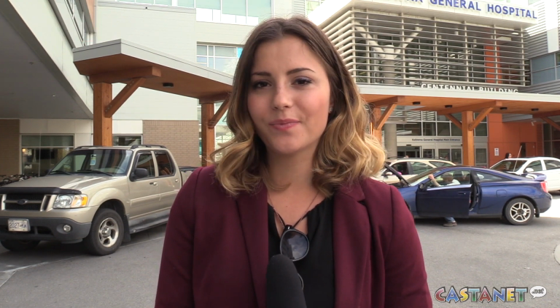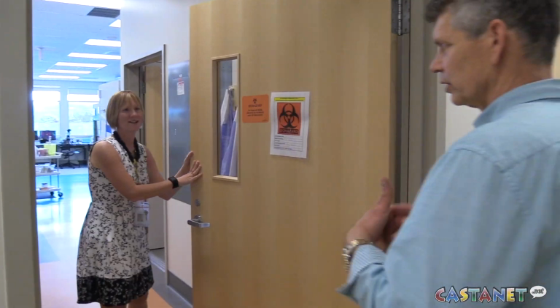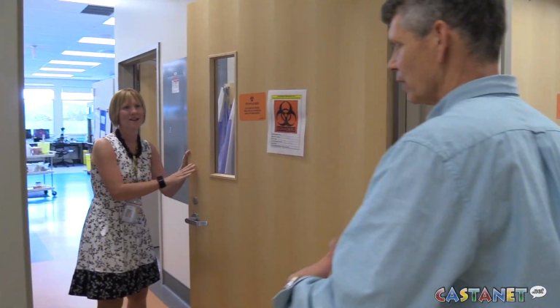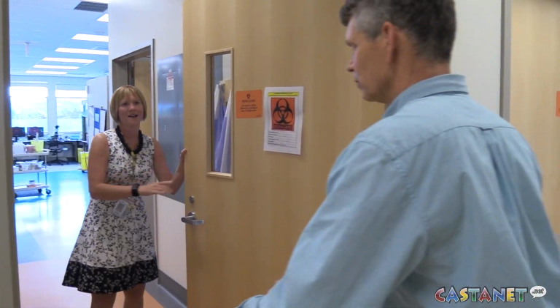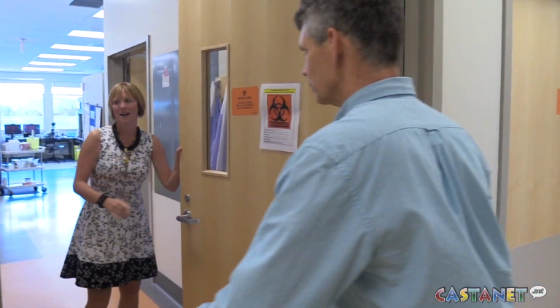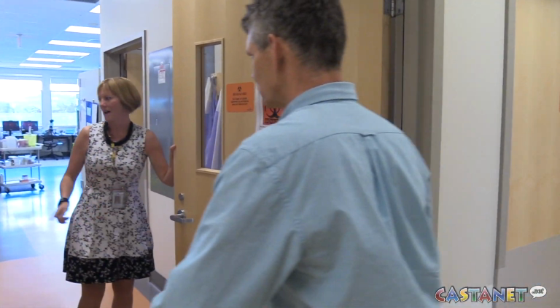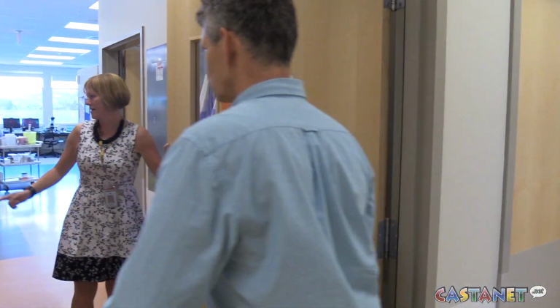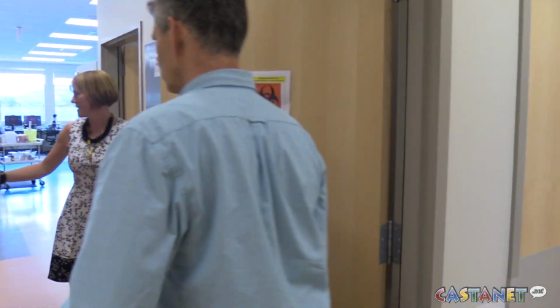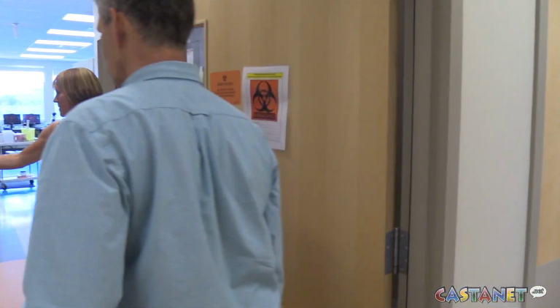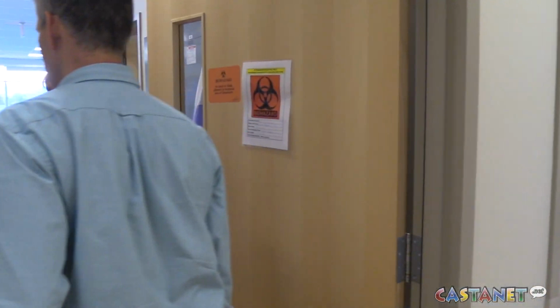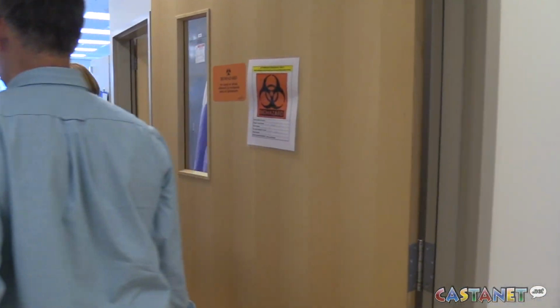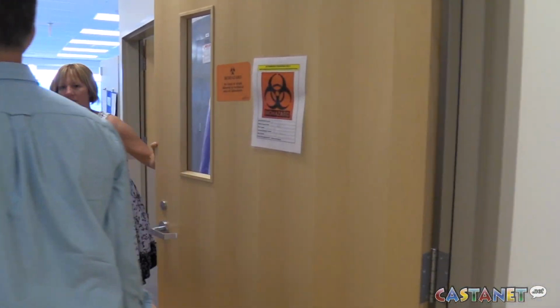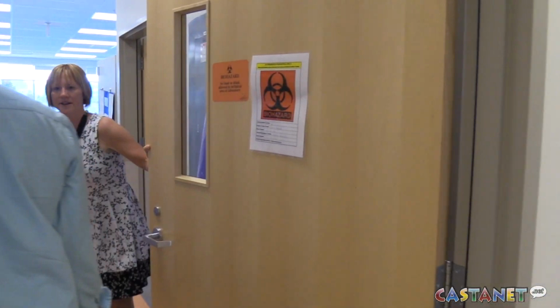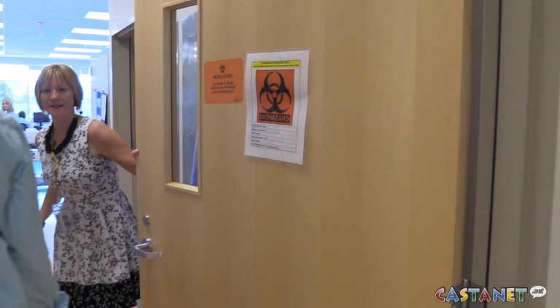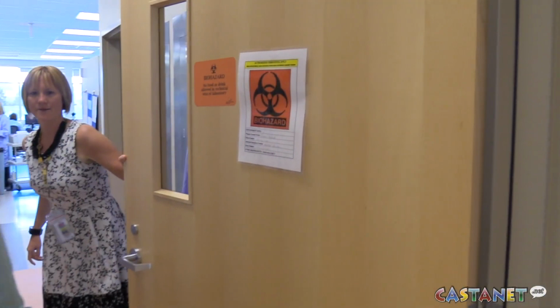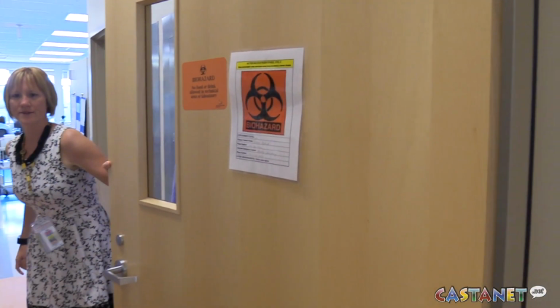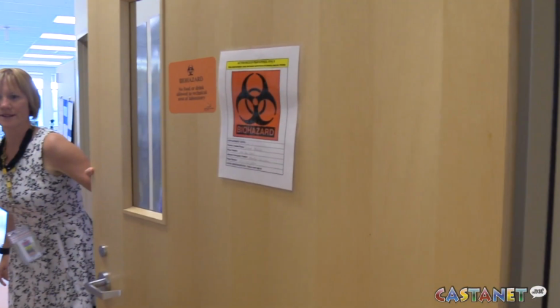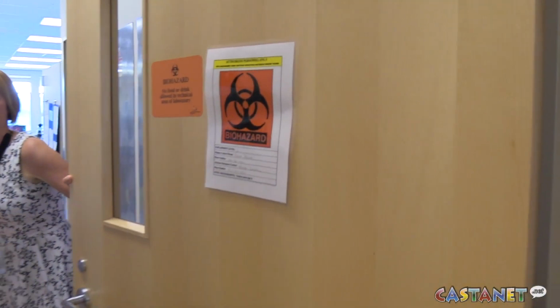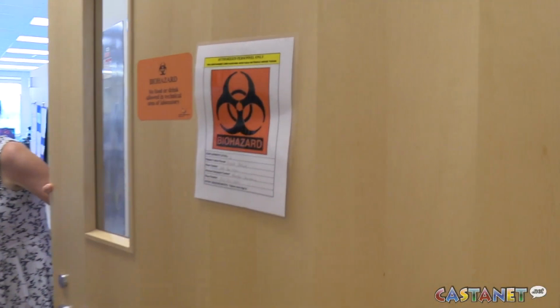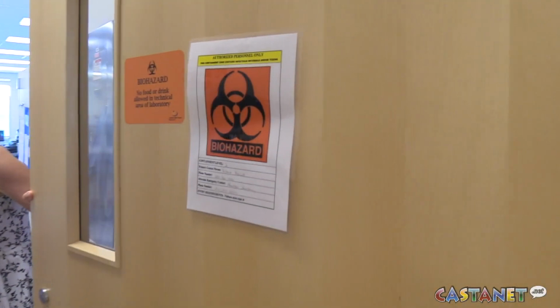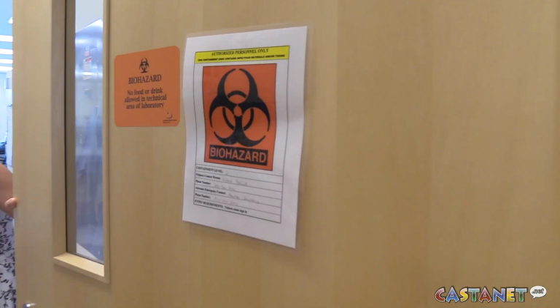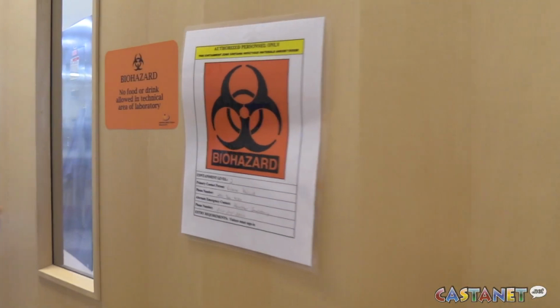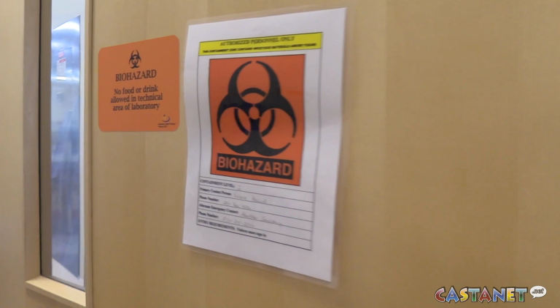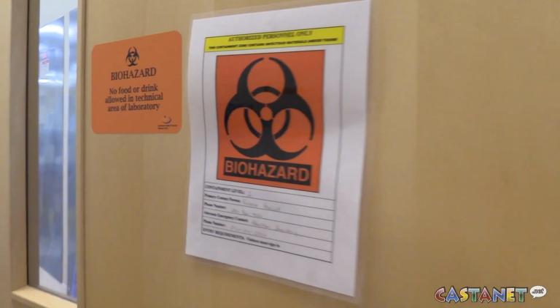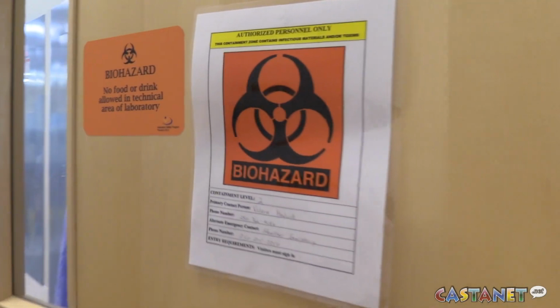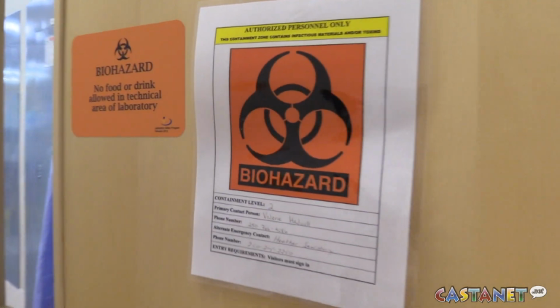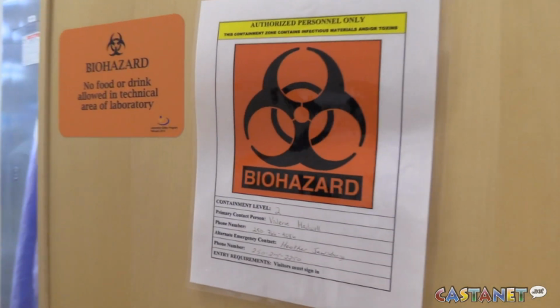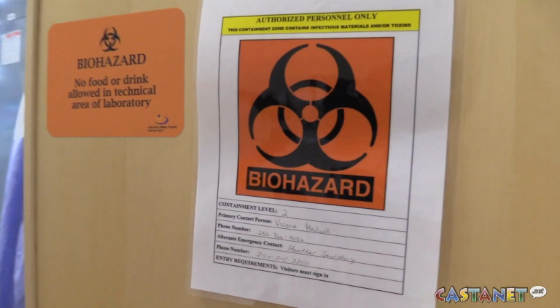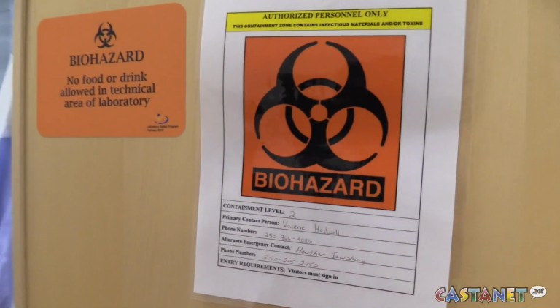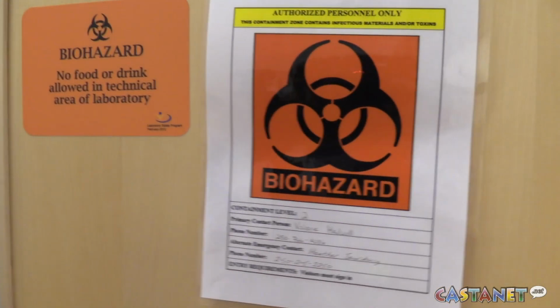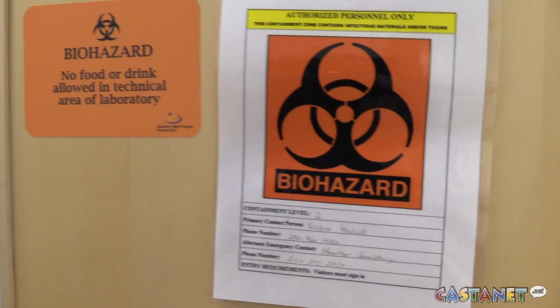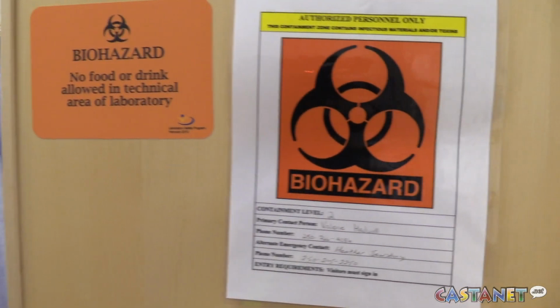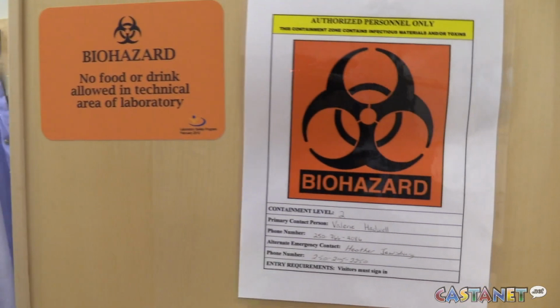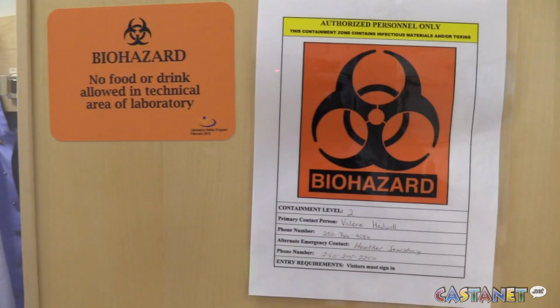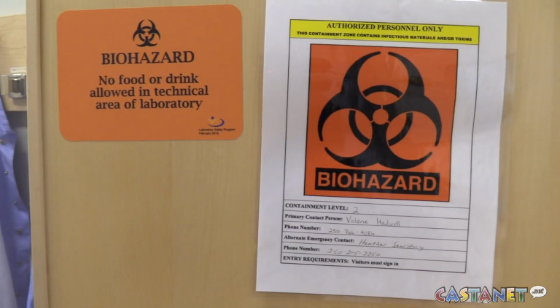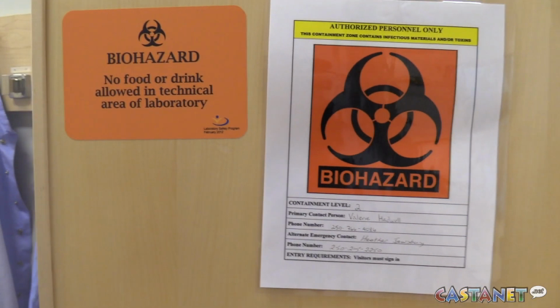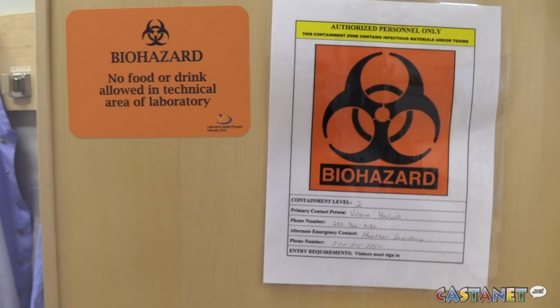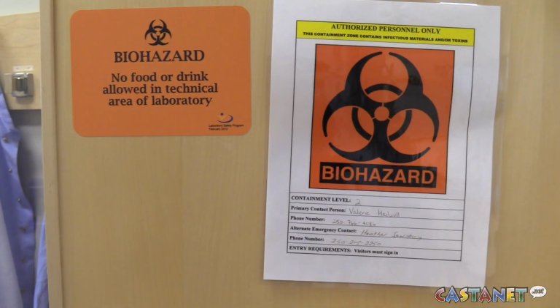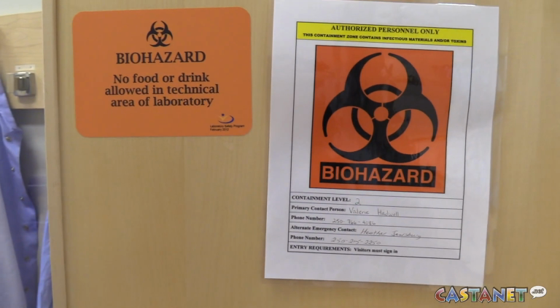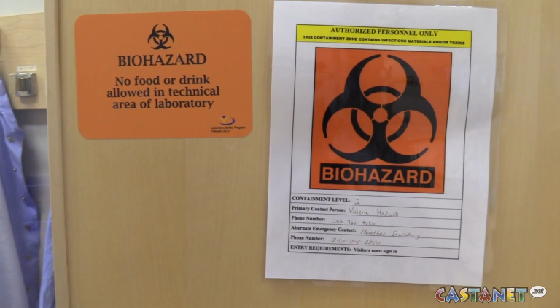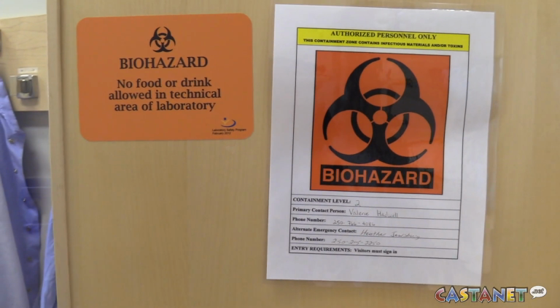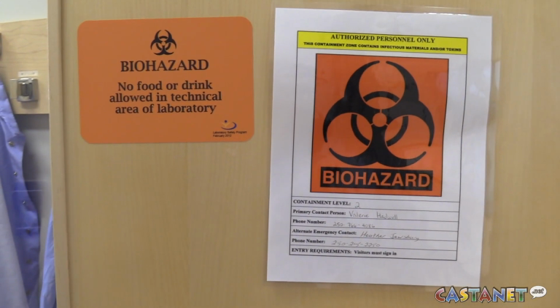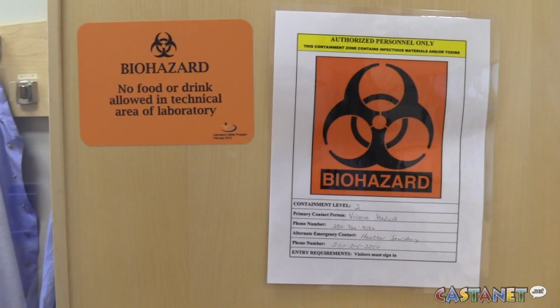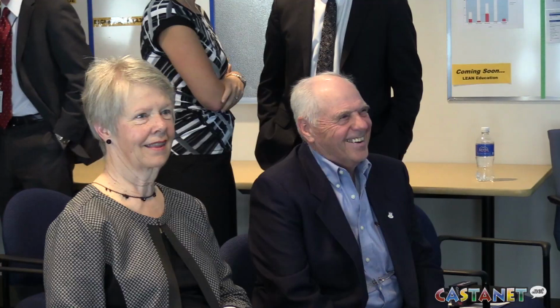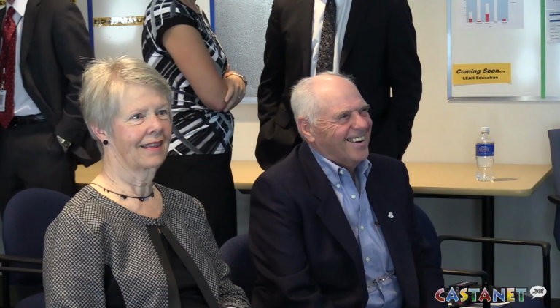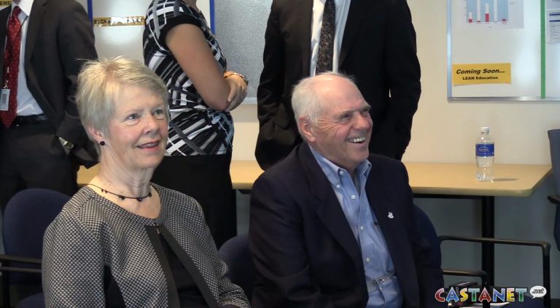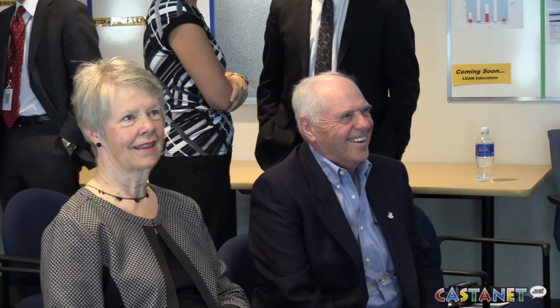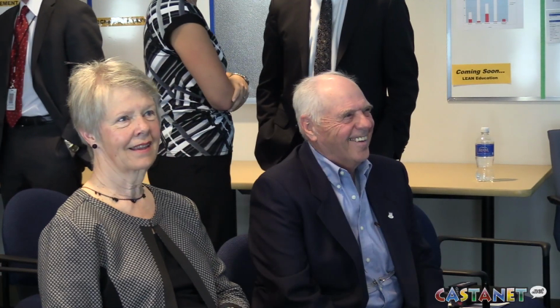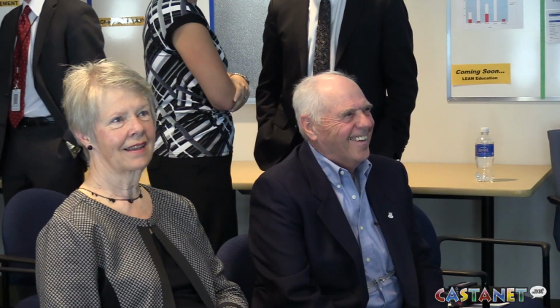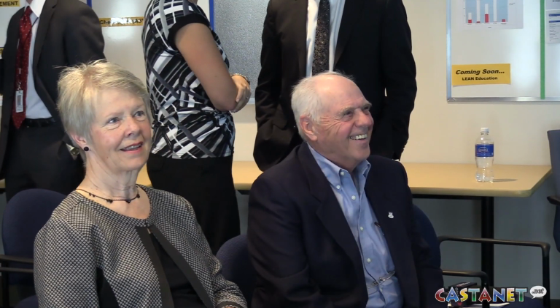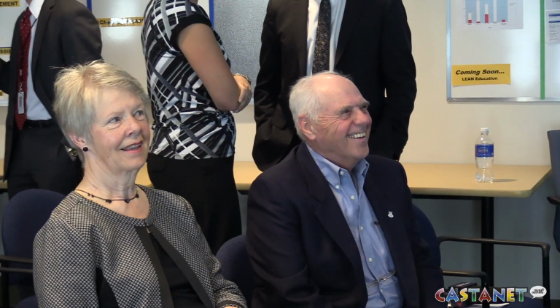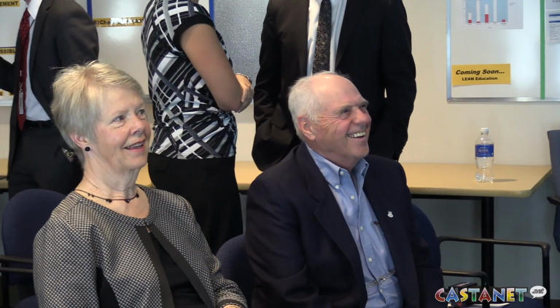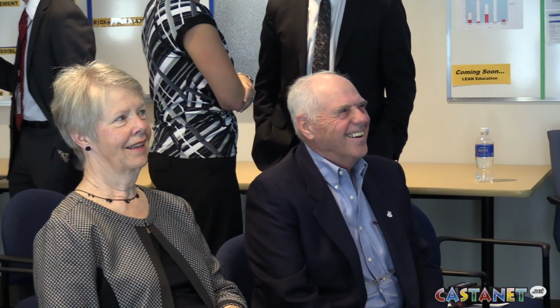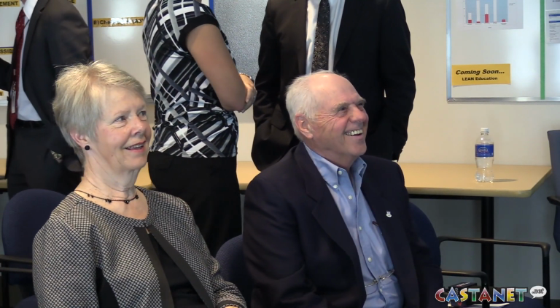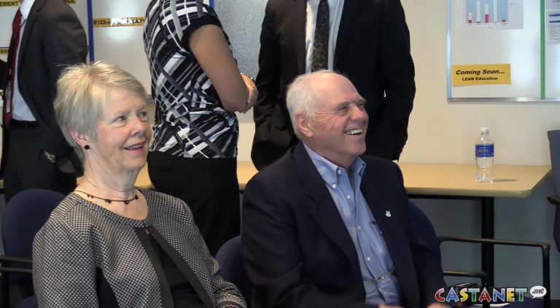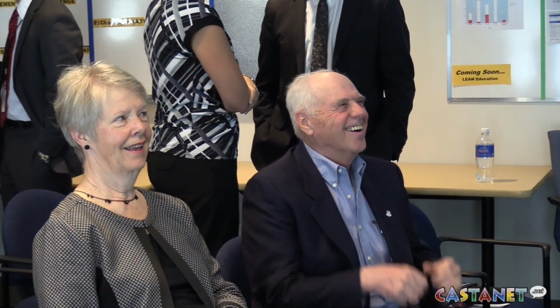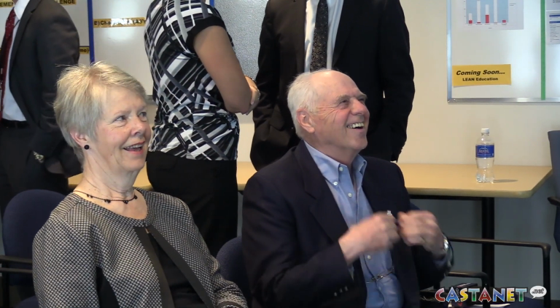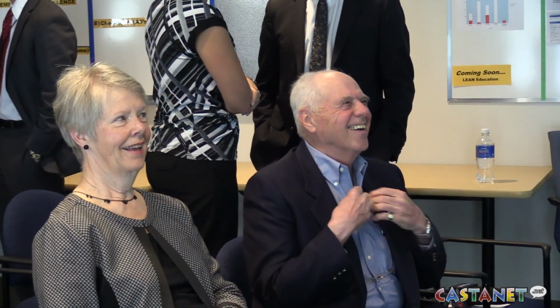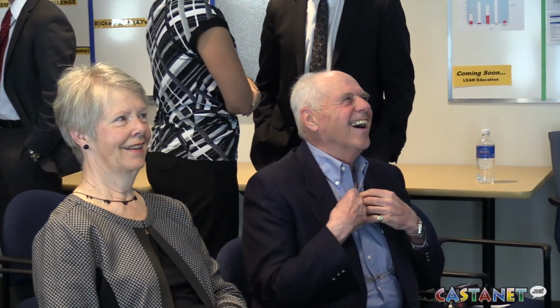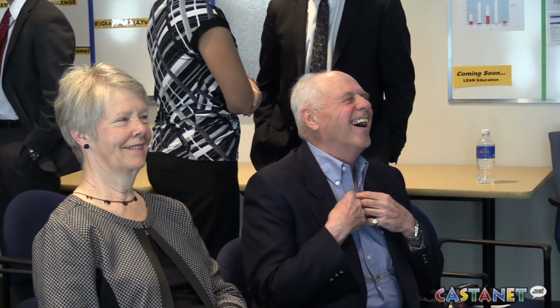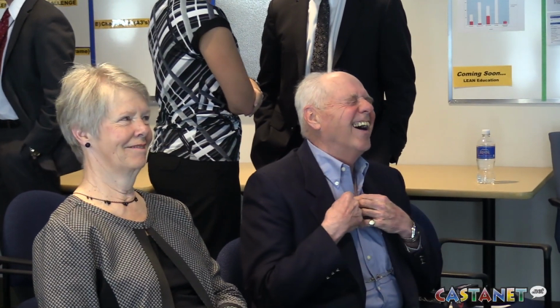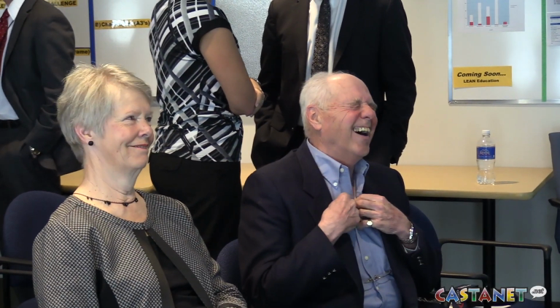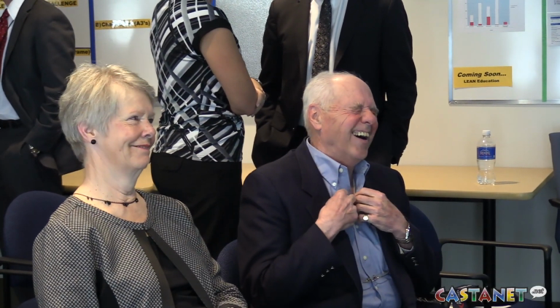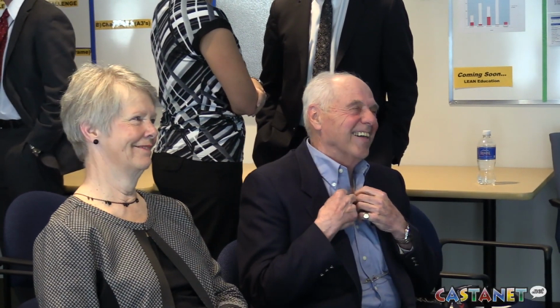Today we've been excited to unveil our new real-time PCR laboratory at Kelowna General Hospital, thanks to the kind donation of the Pritchard family.